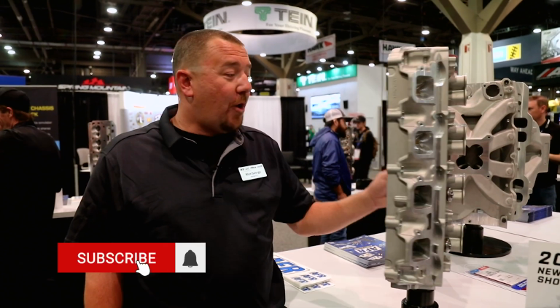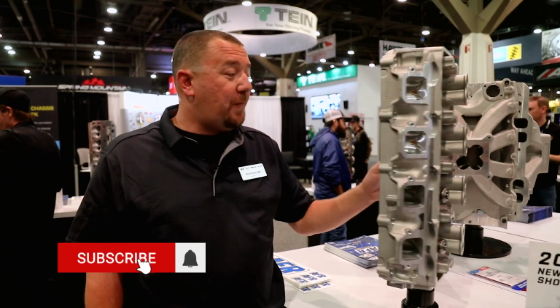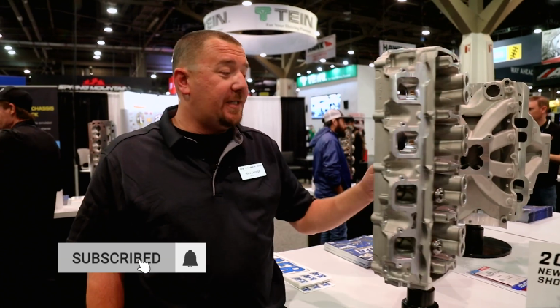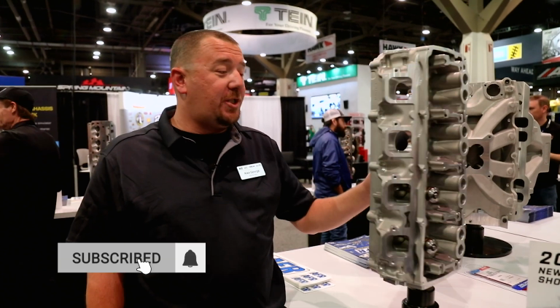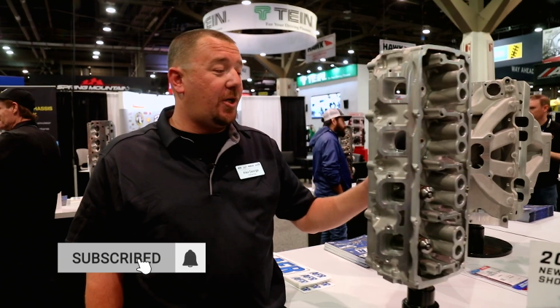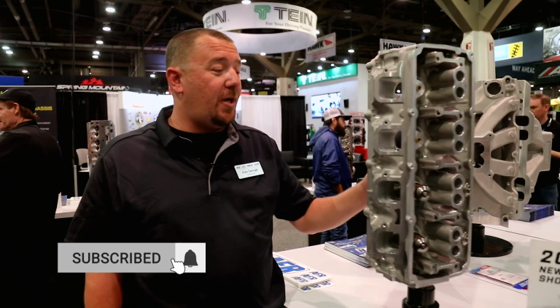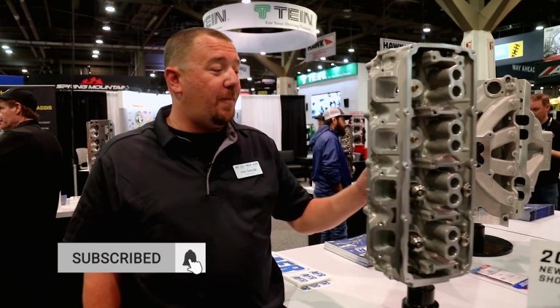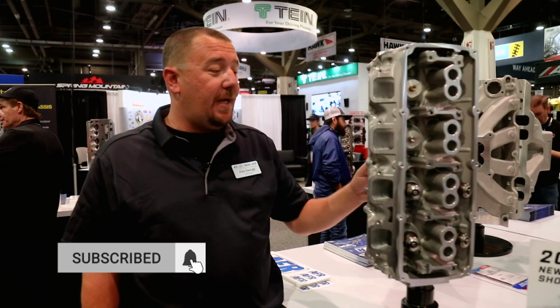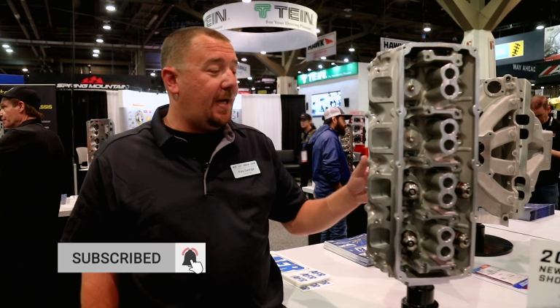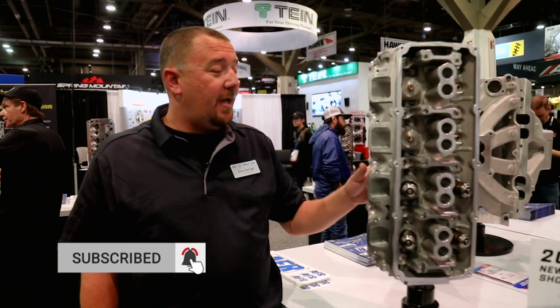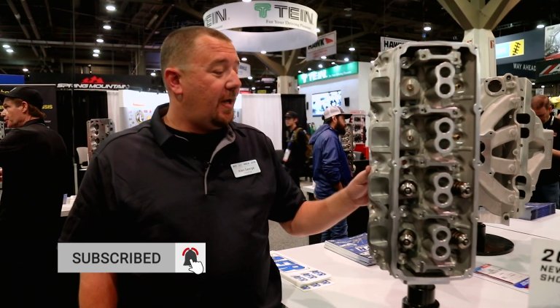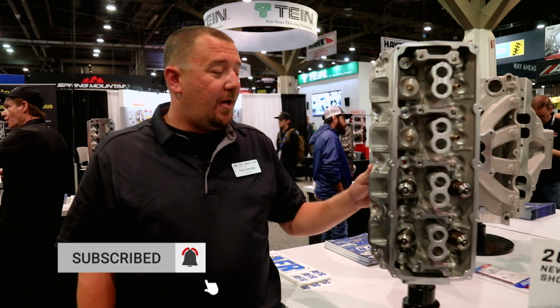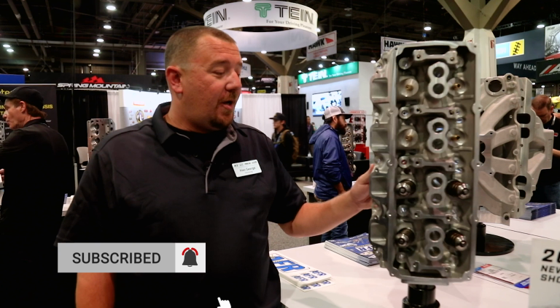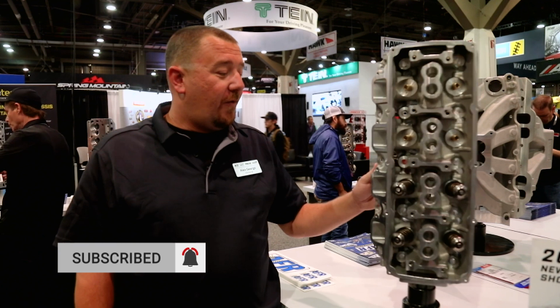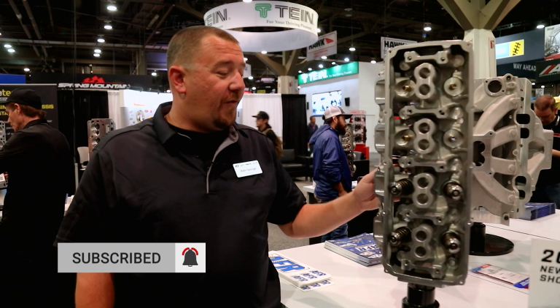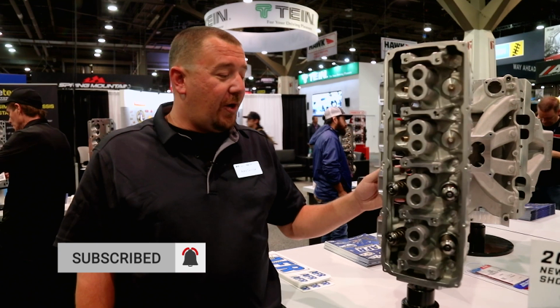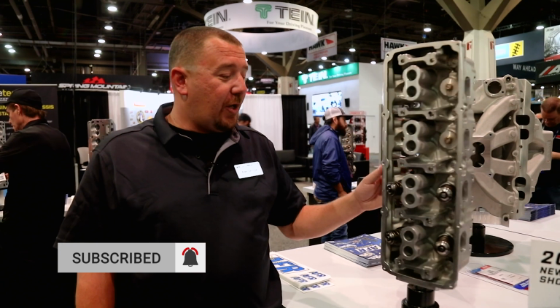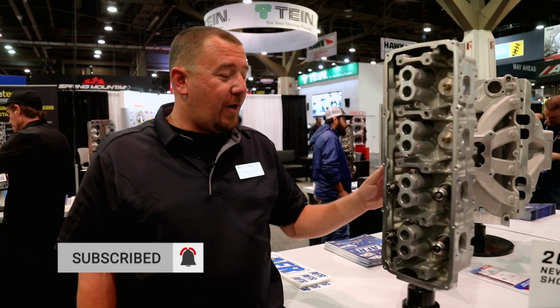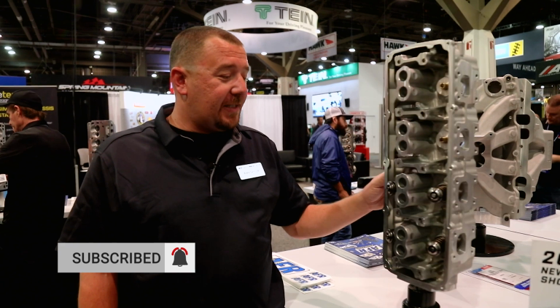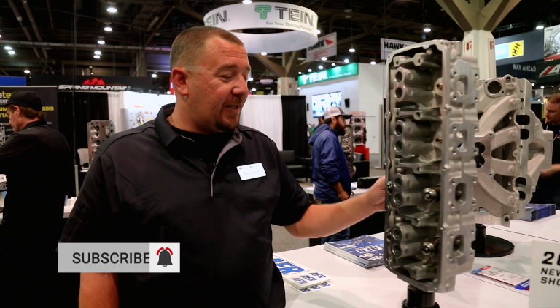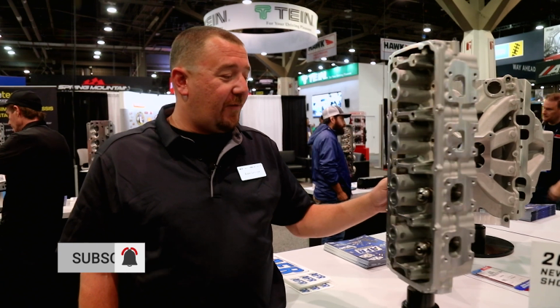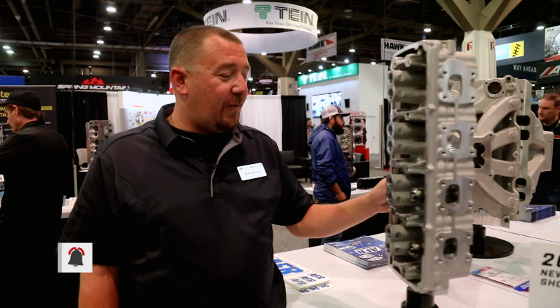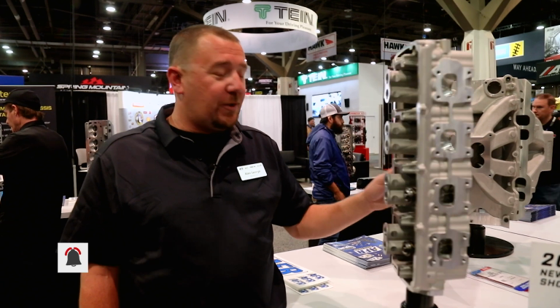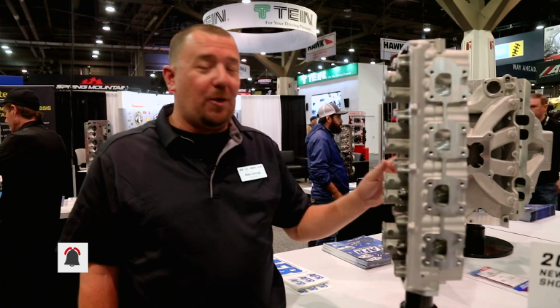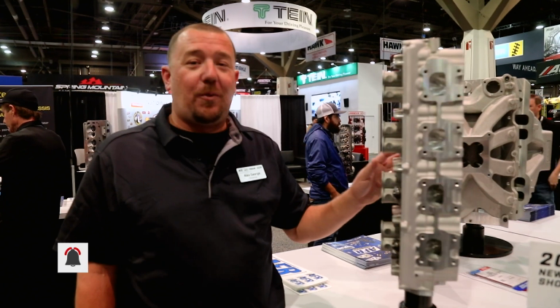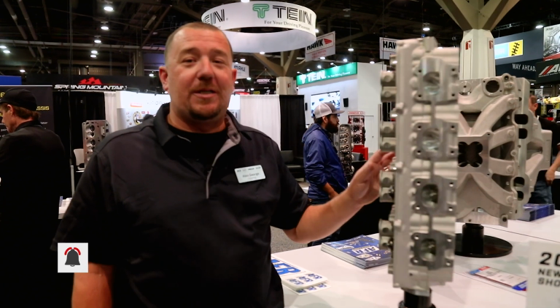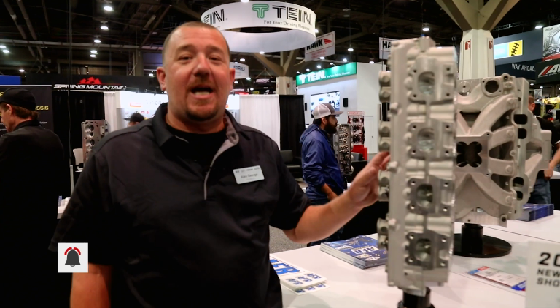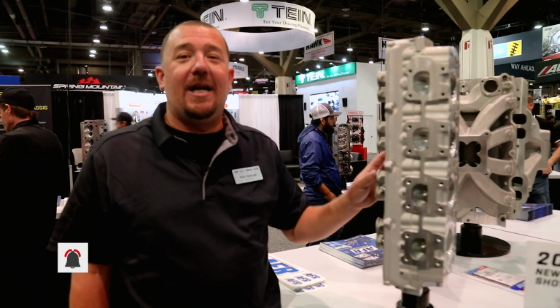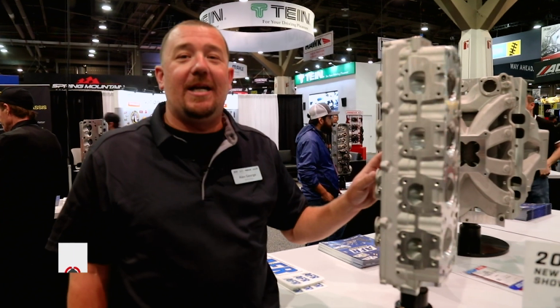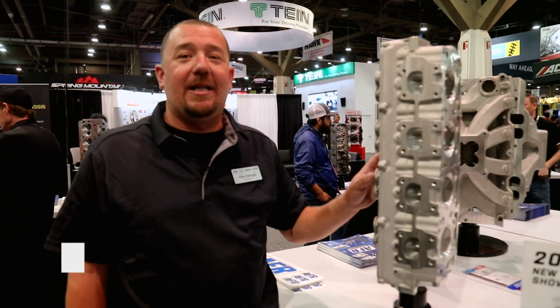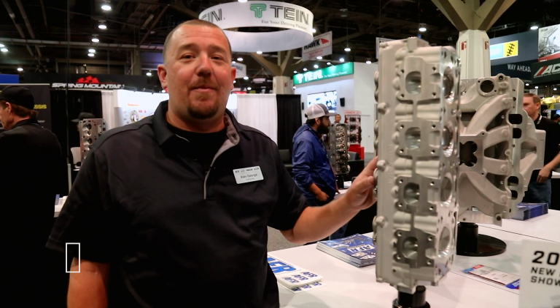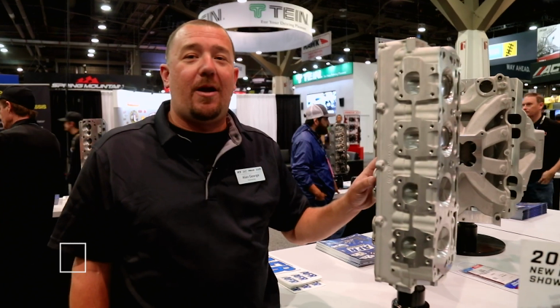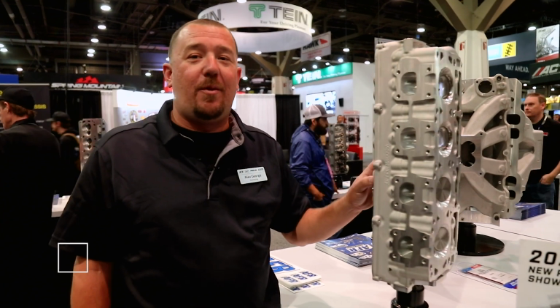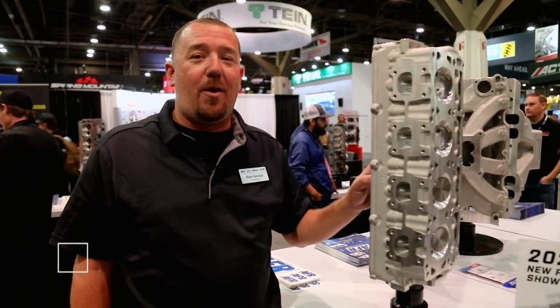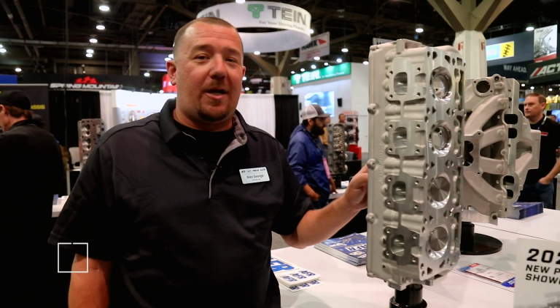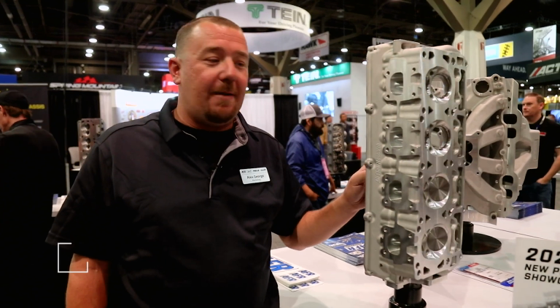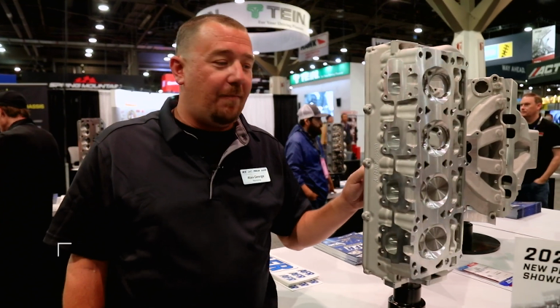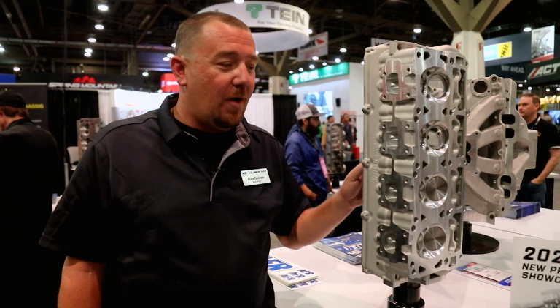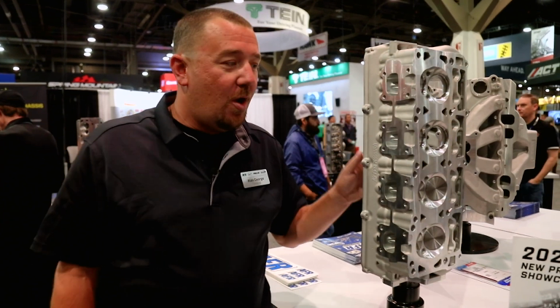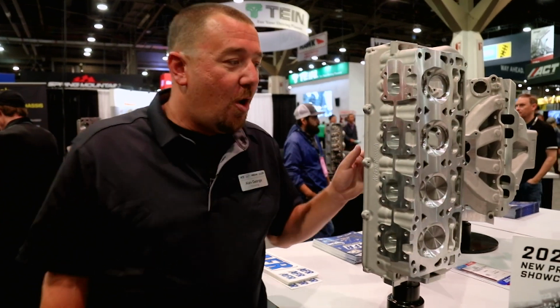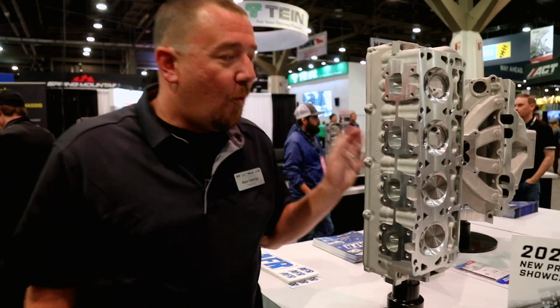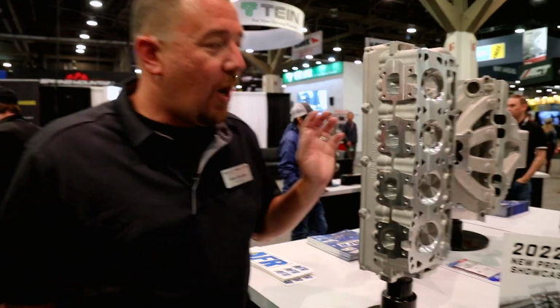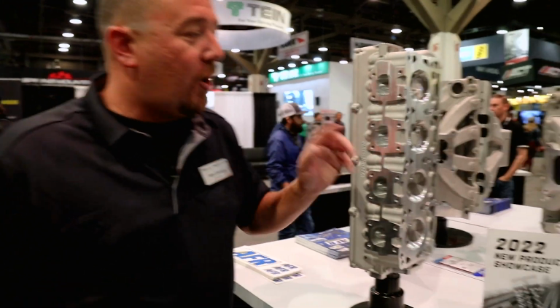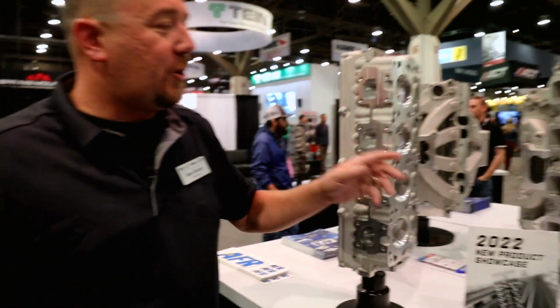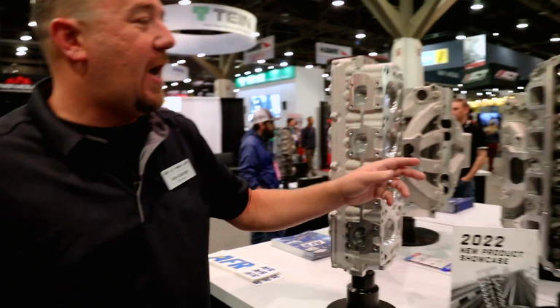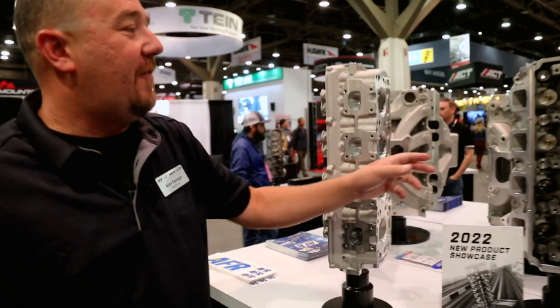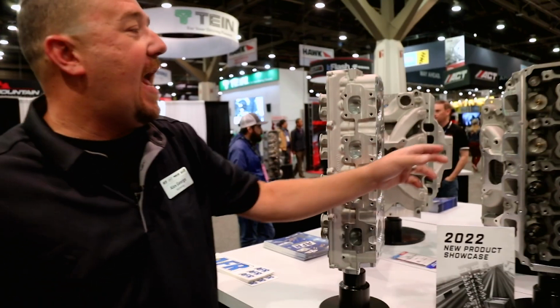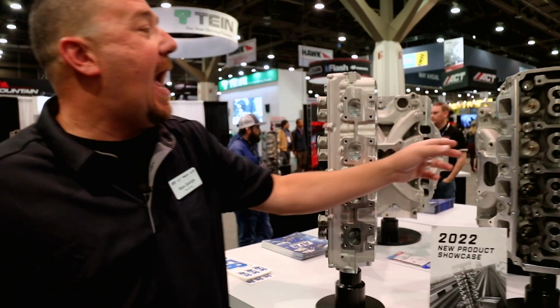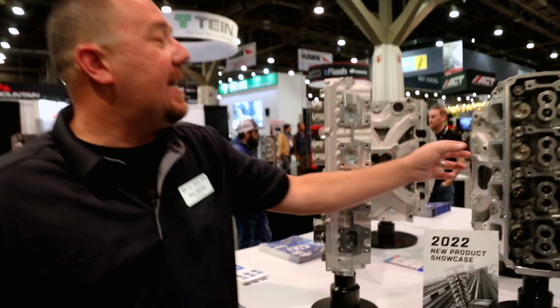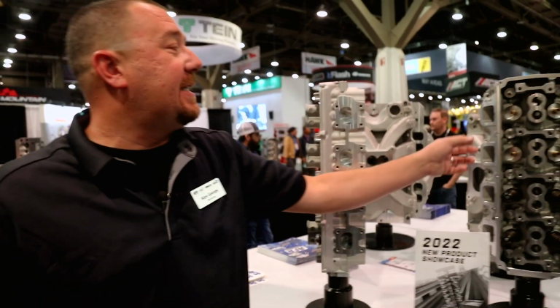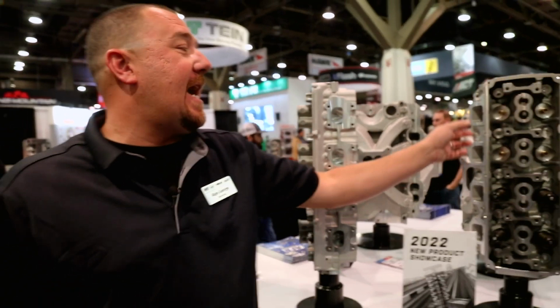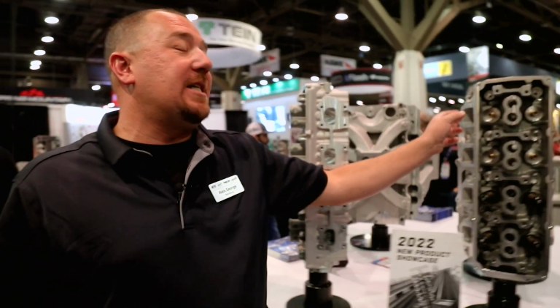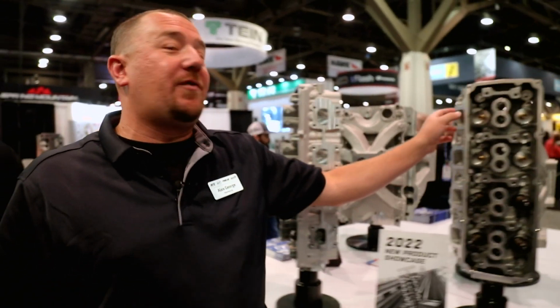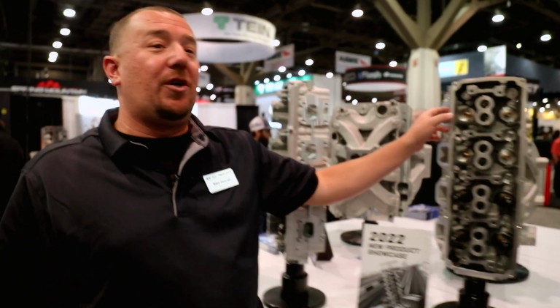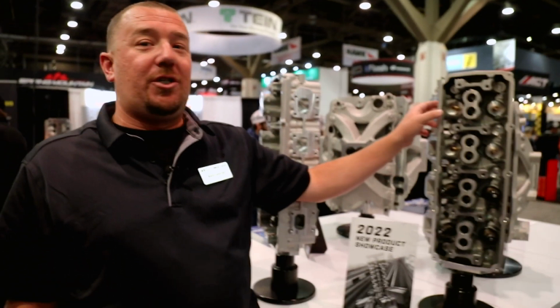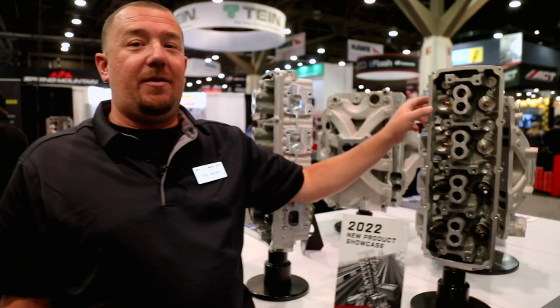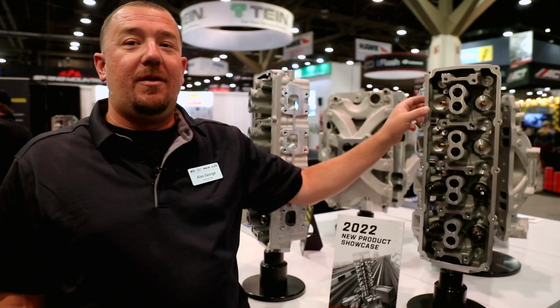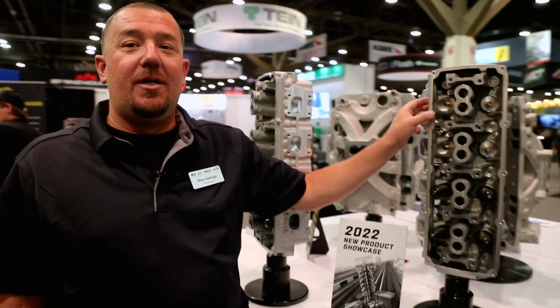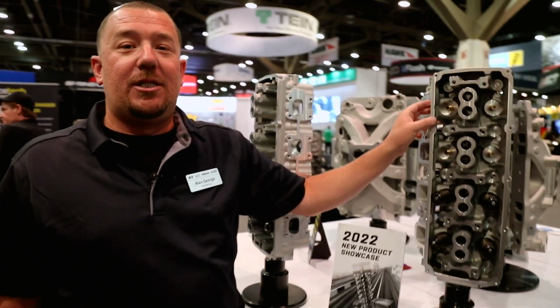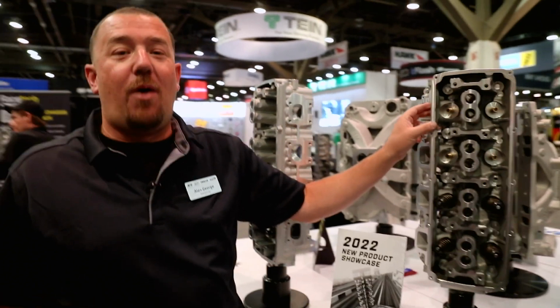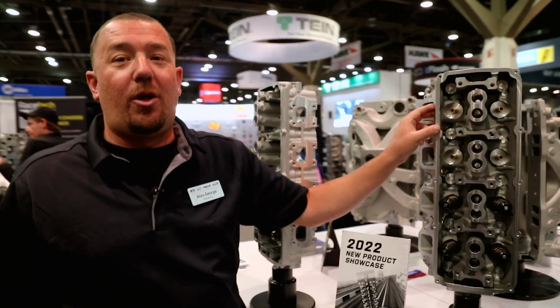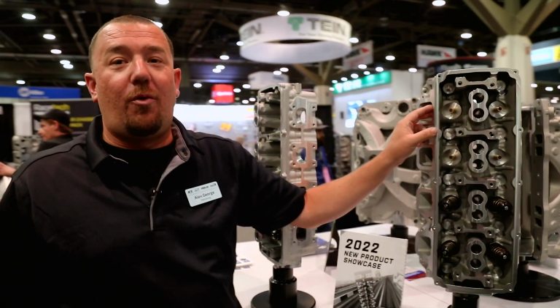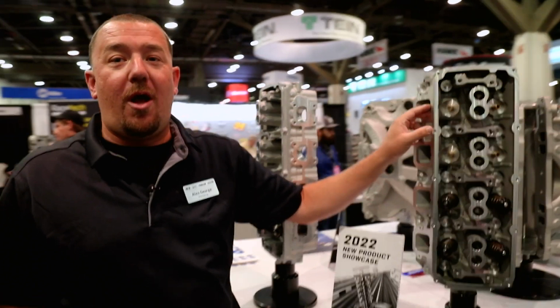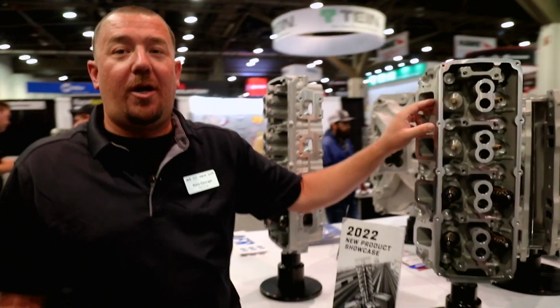Both pieces are gonna be very aggressive, and we're super excited to get them out on the market. We also have an ASCAS version with a smaller runner.